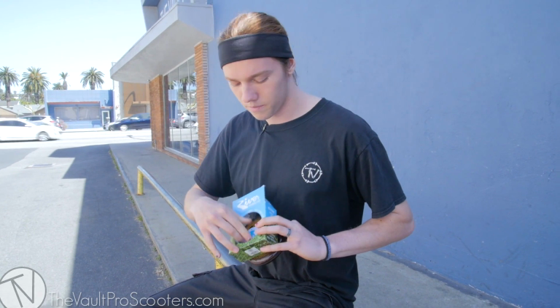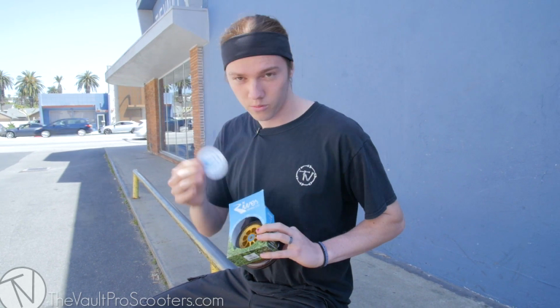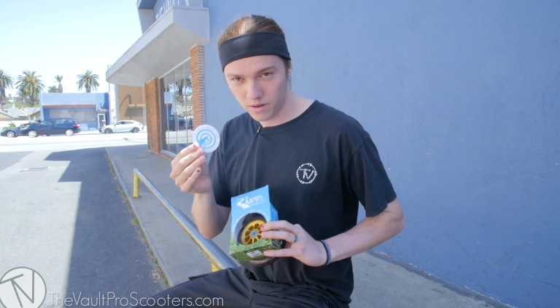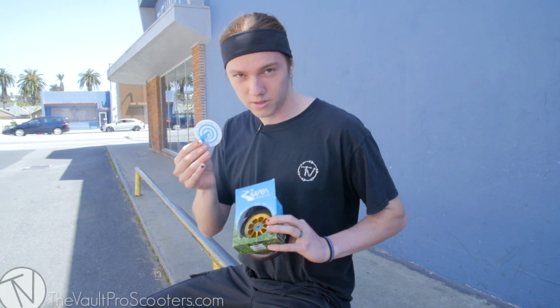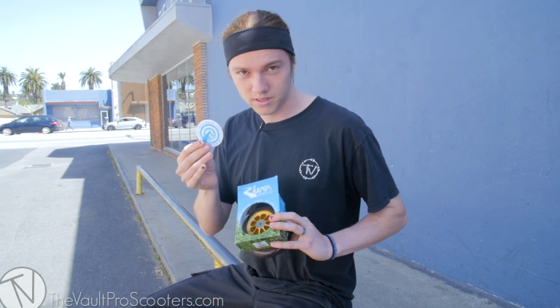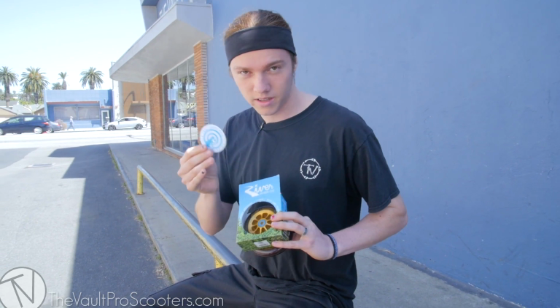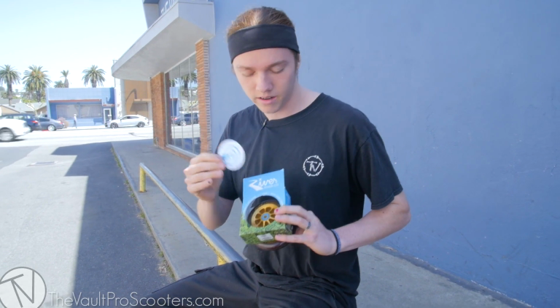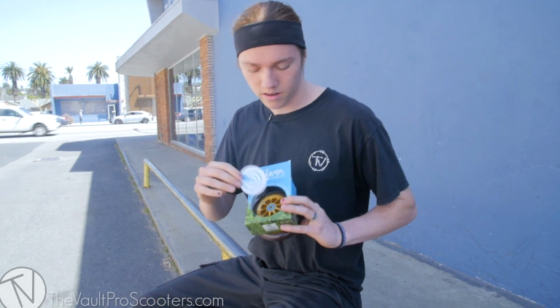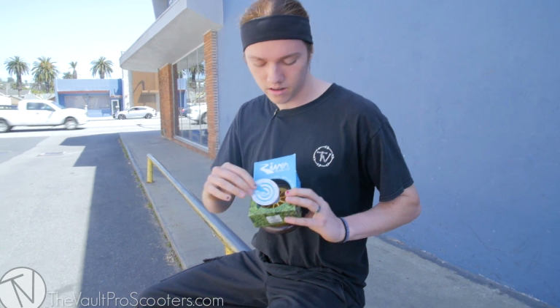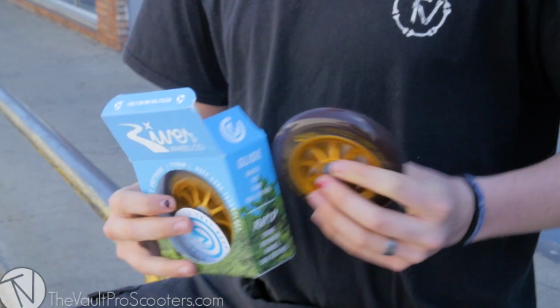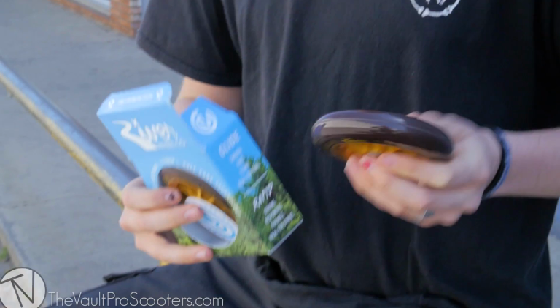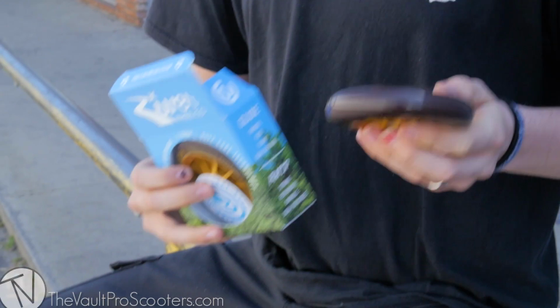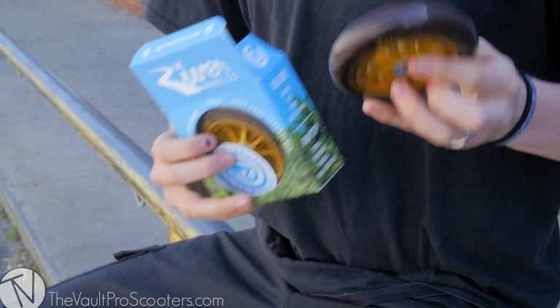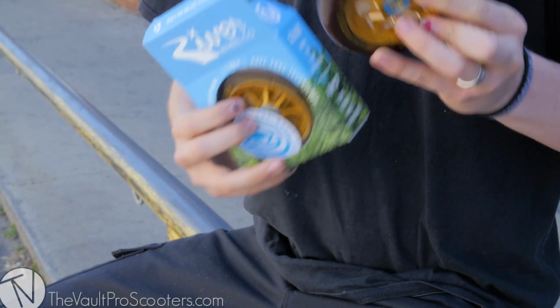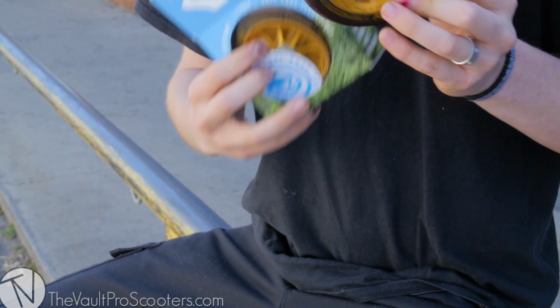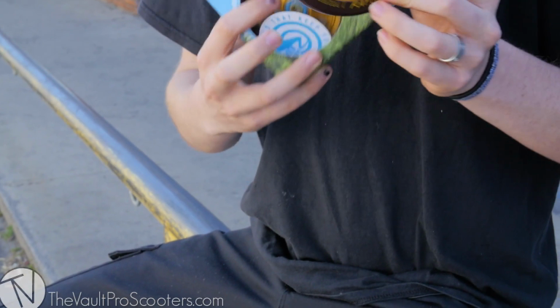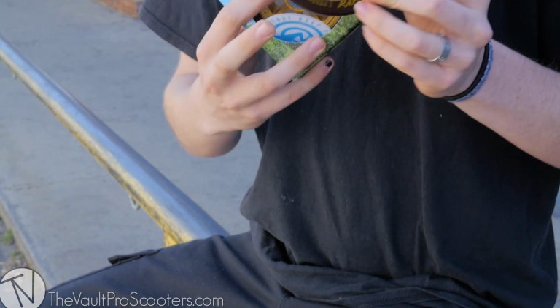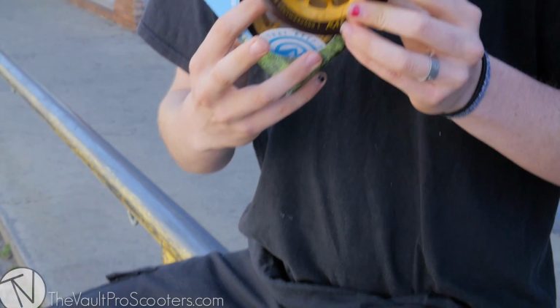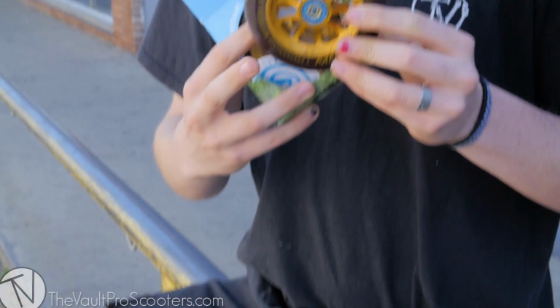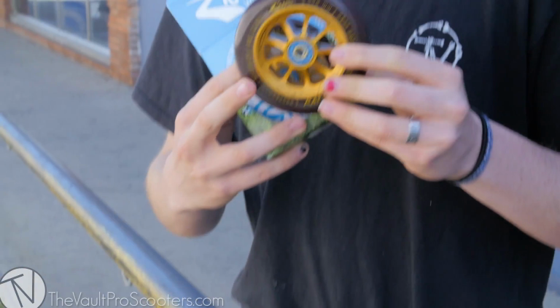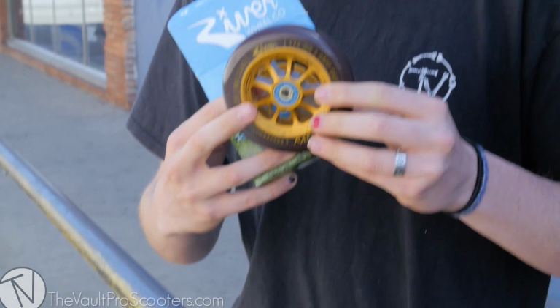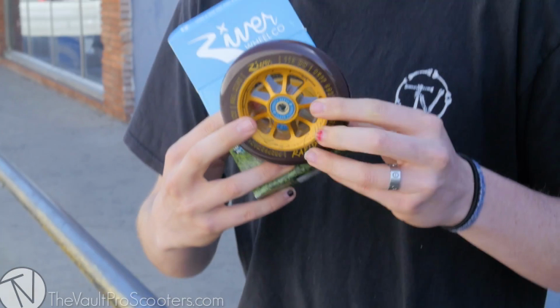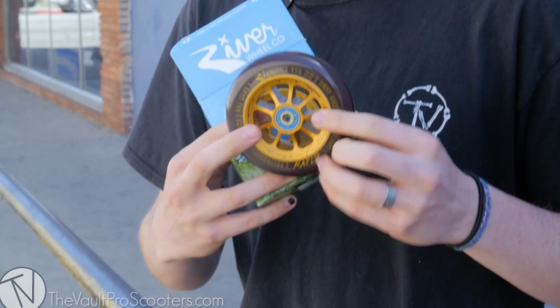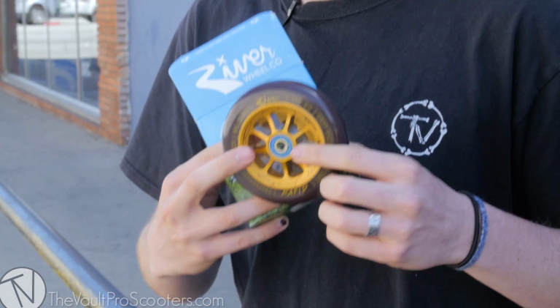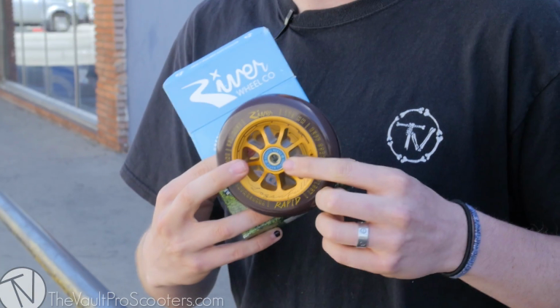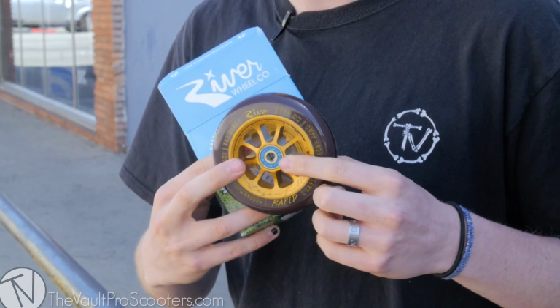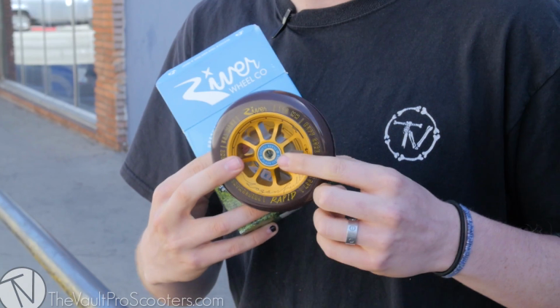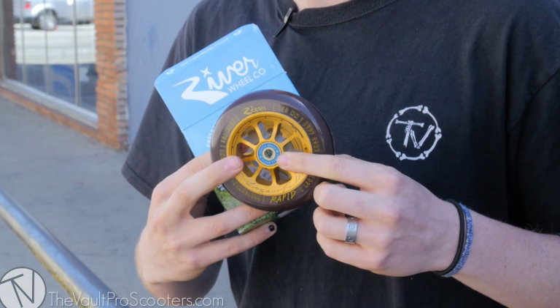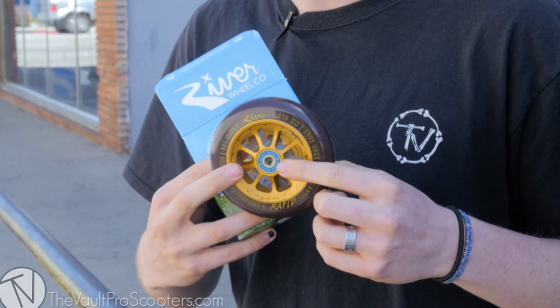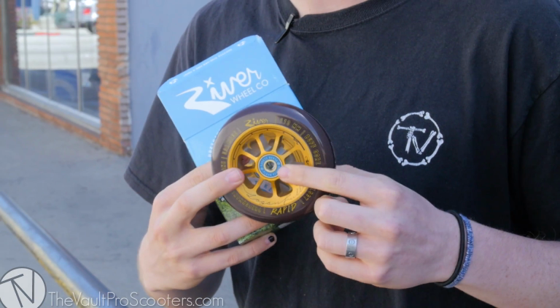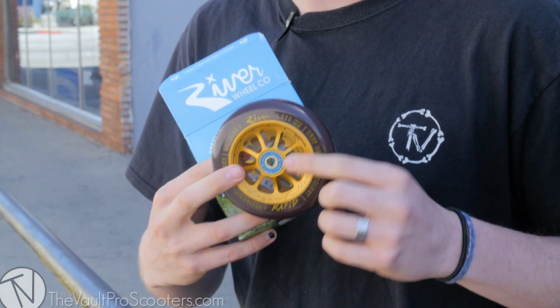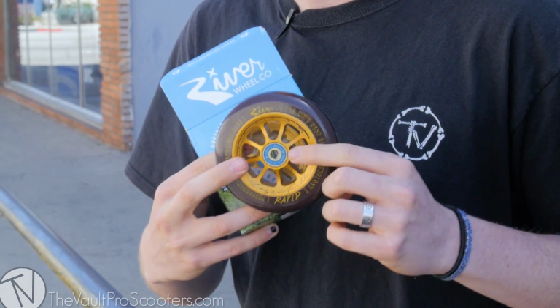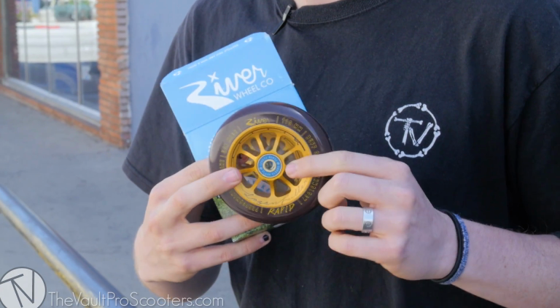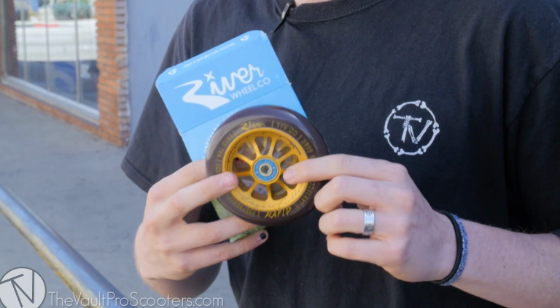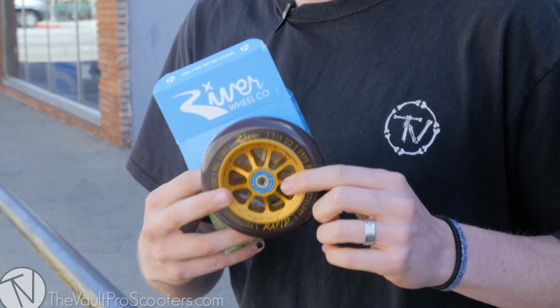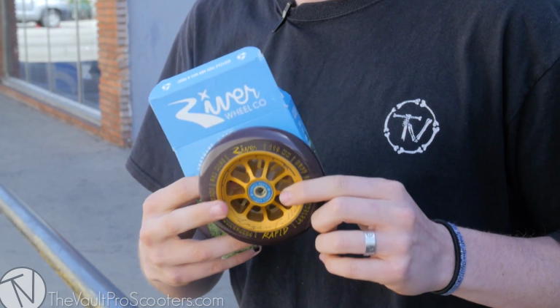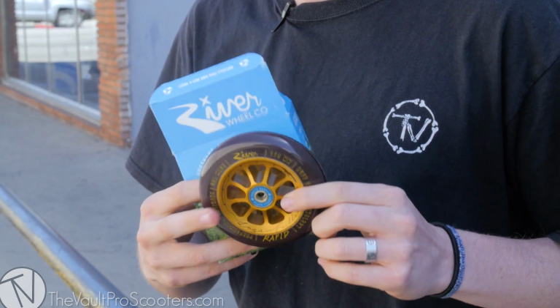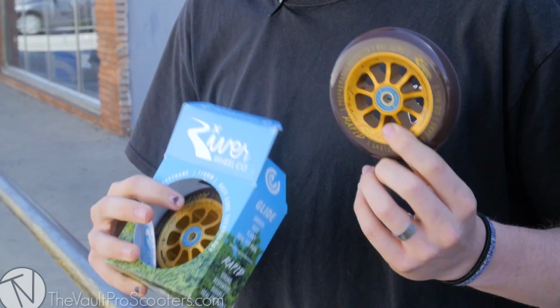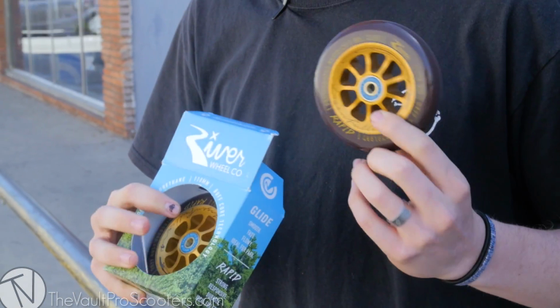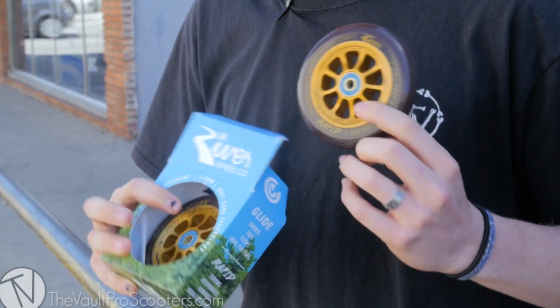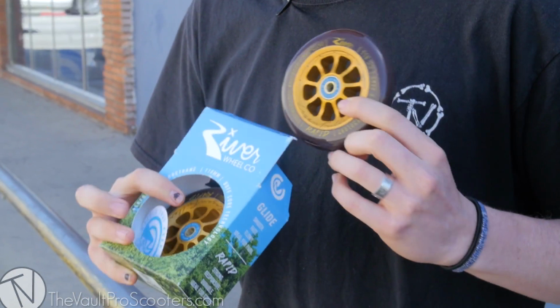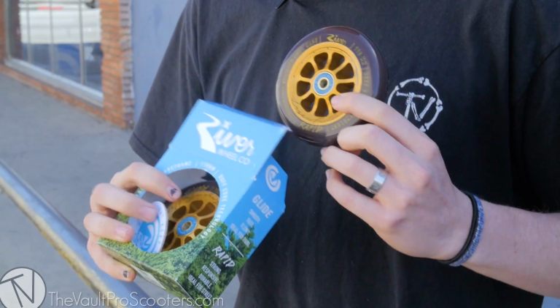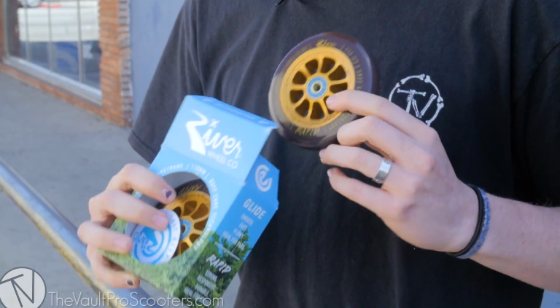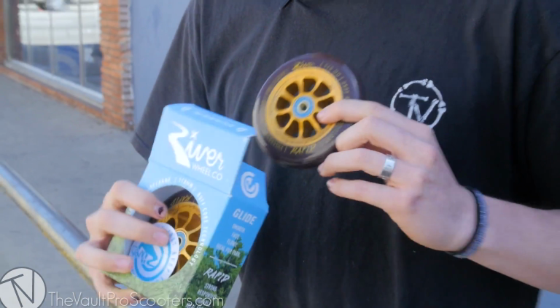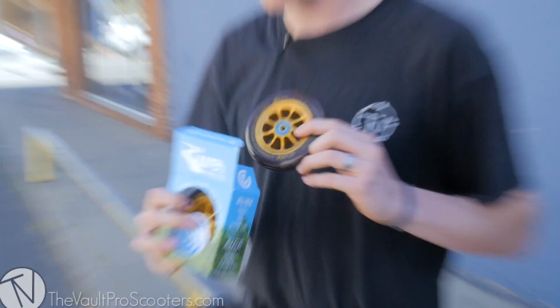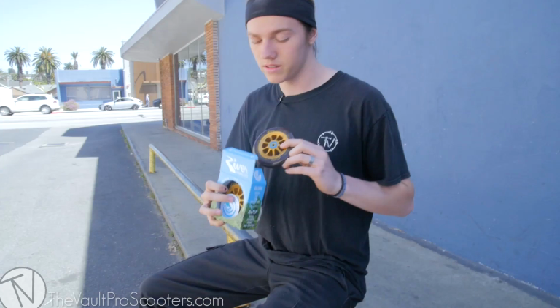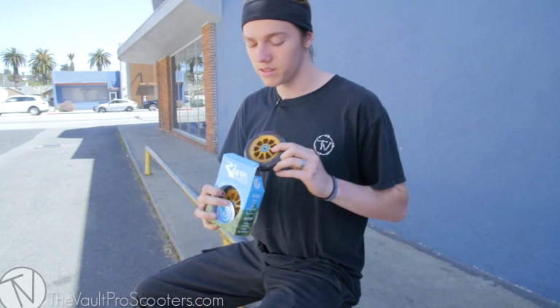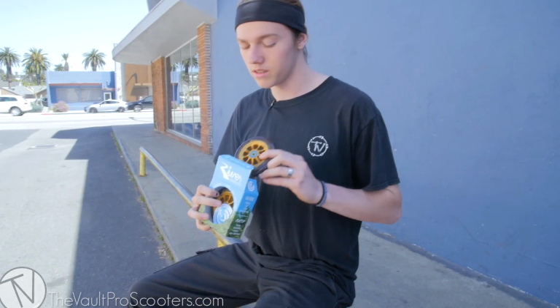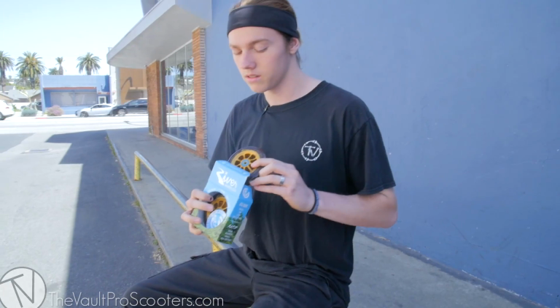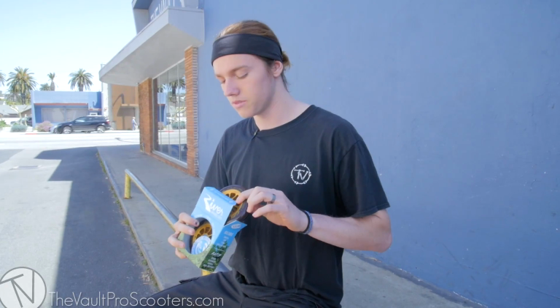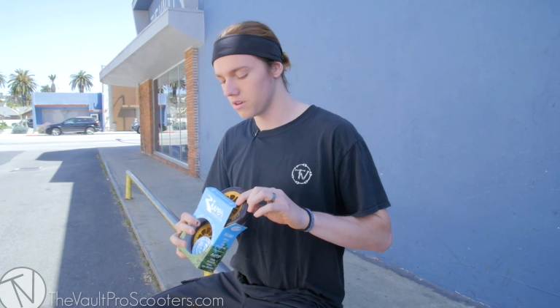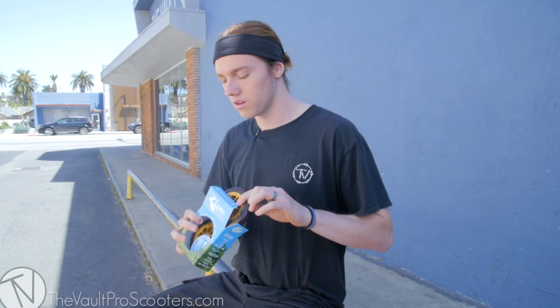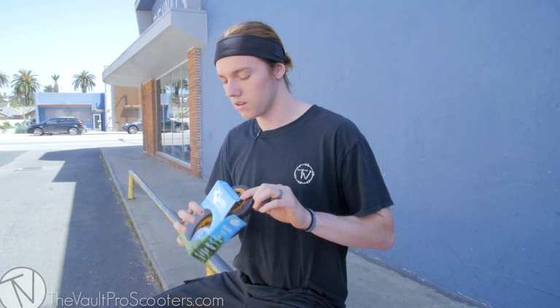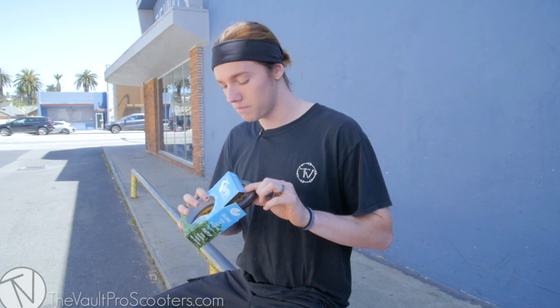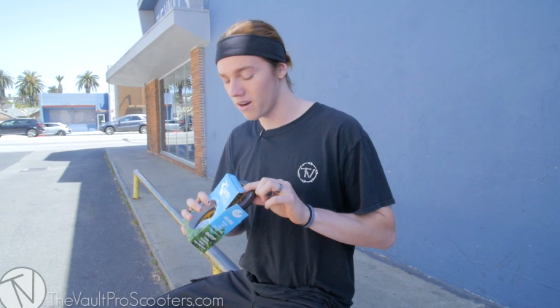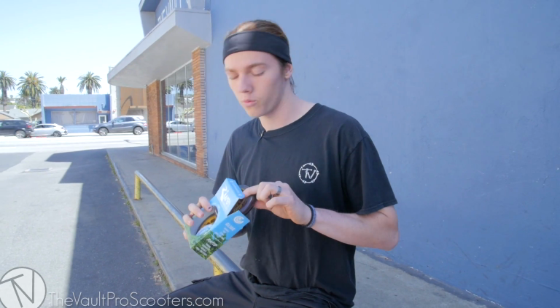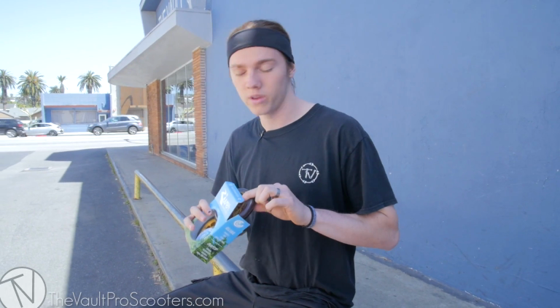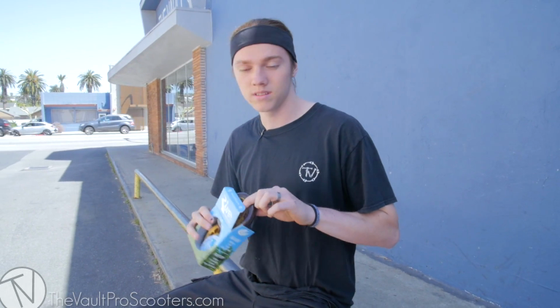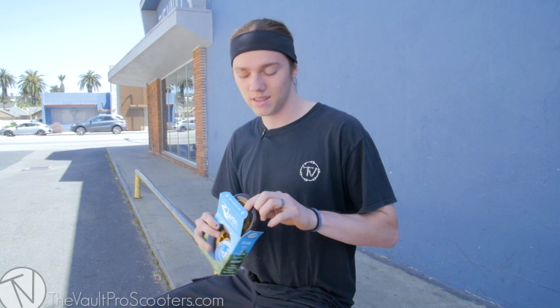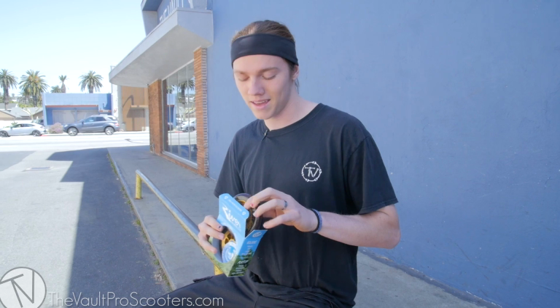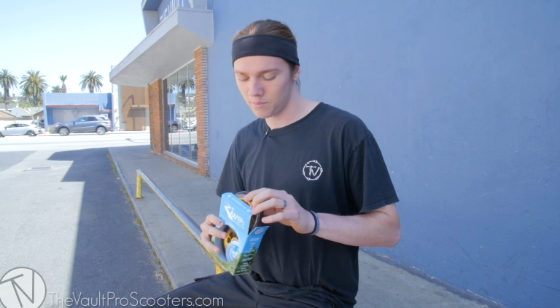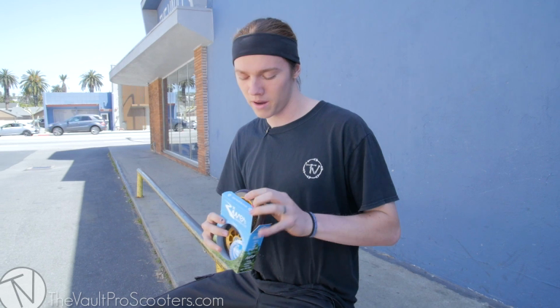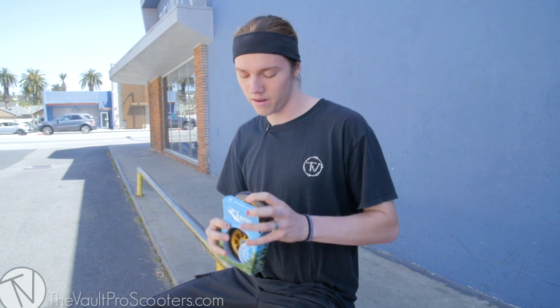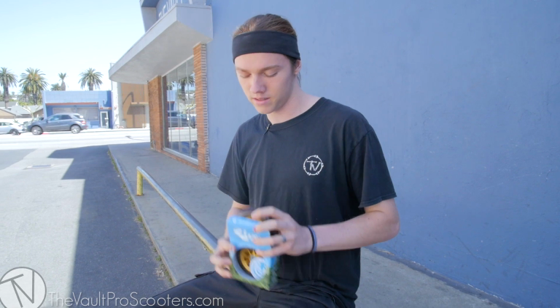As always, the River wheels come in pairs. They all come with the River sticker and they all come with the River Flash Flood bearings pre-installed, so you're getting a really good deal for a pair of wheels and bearings.